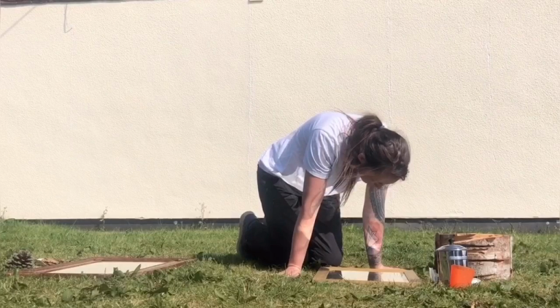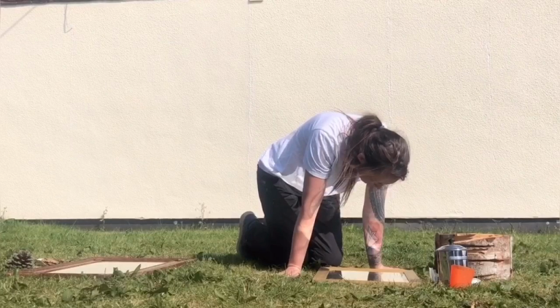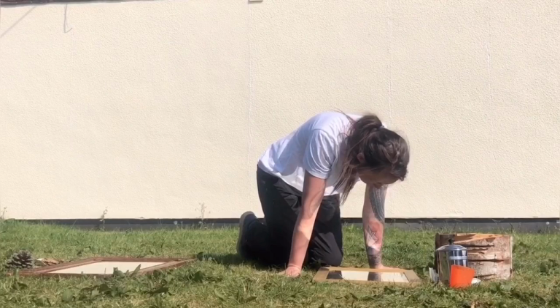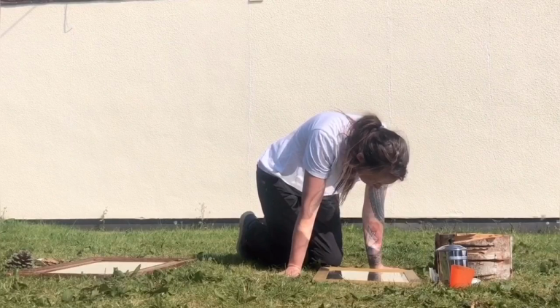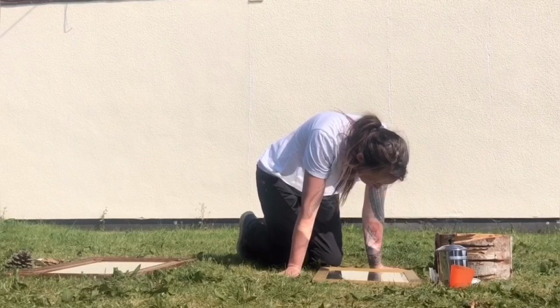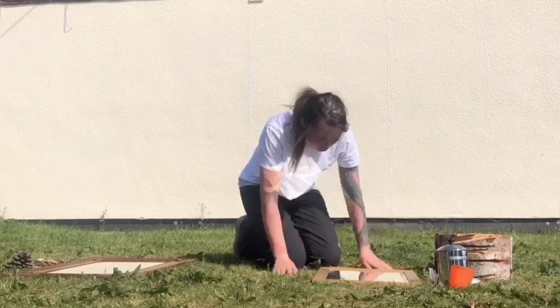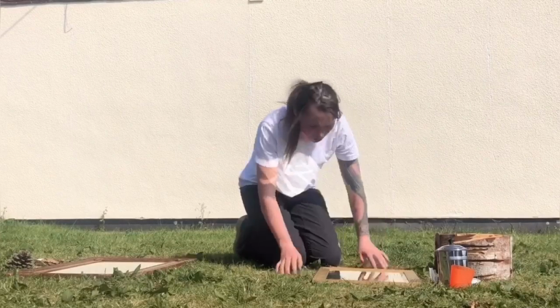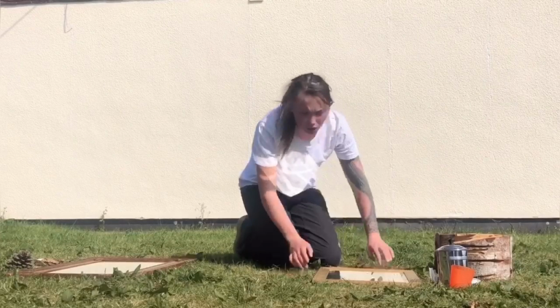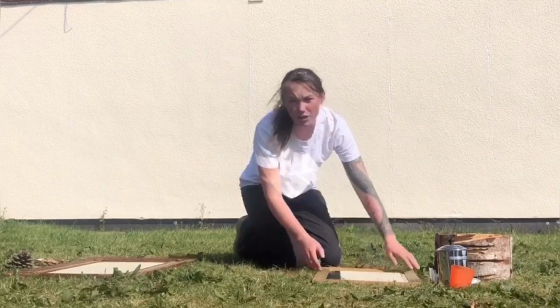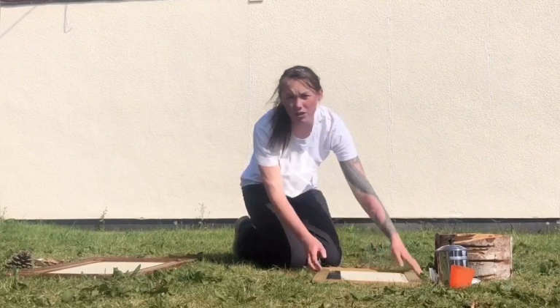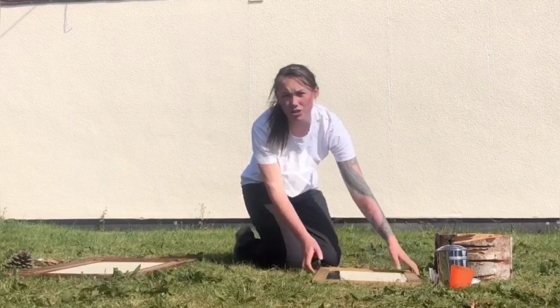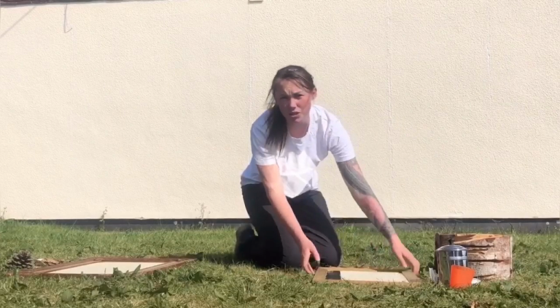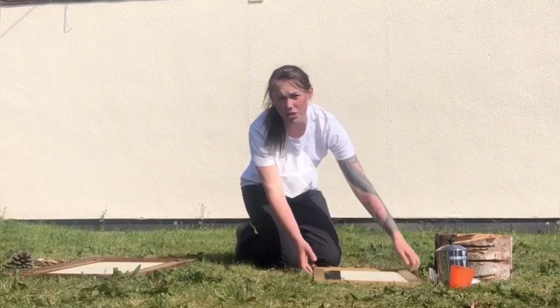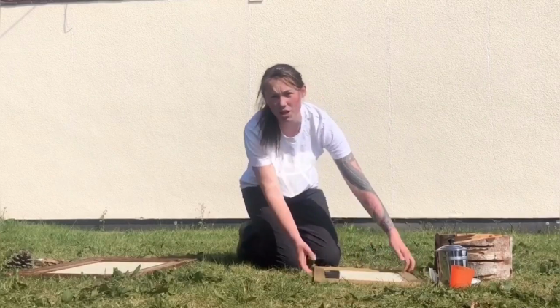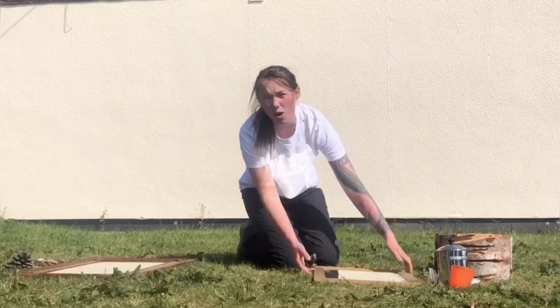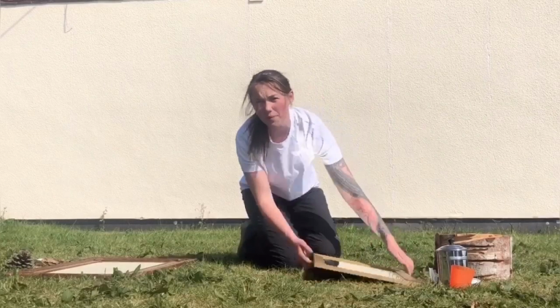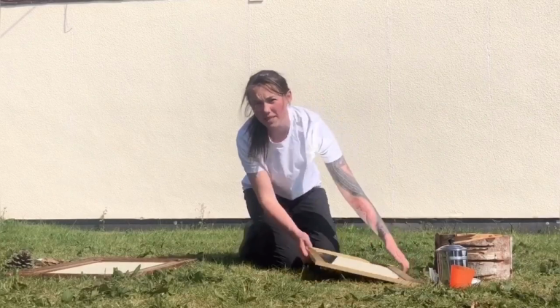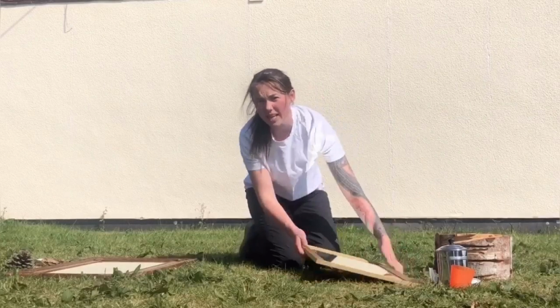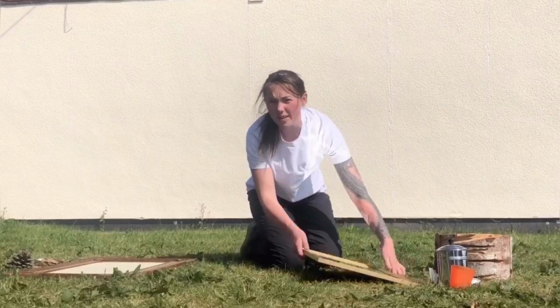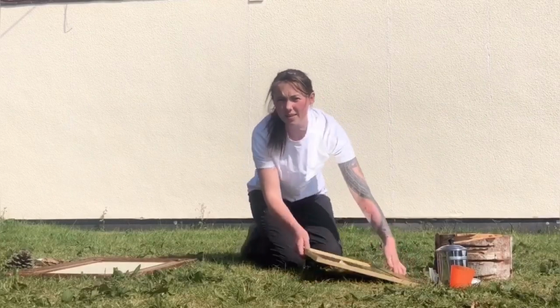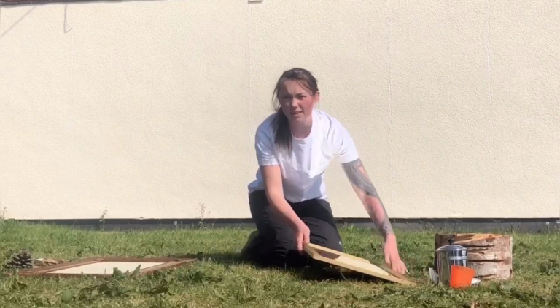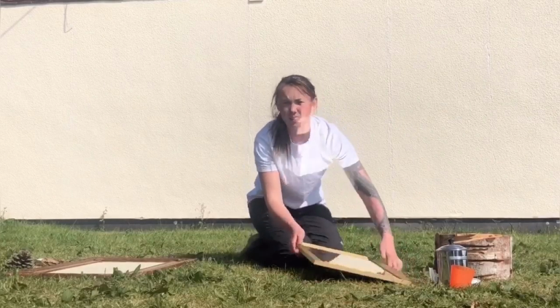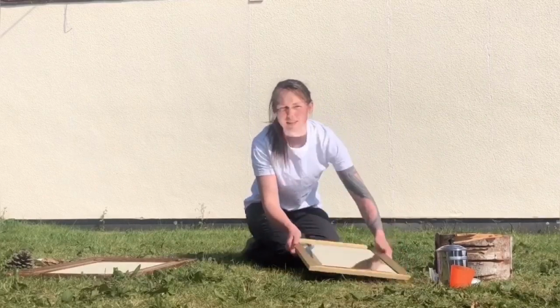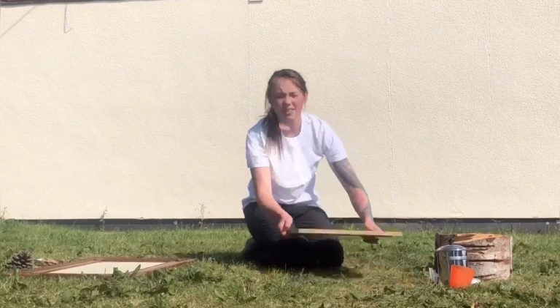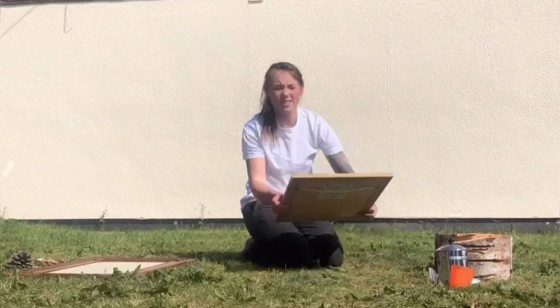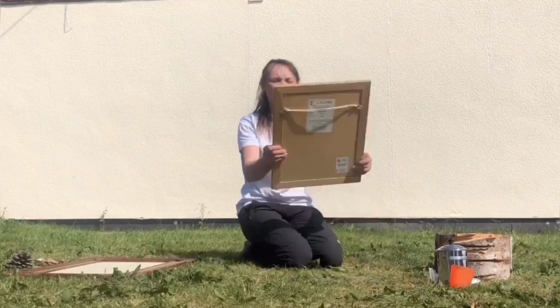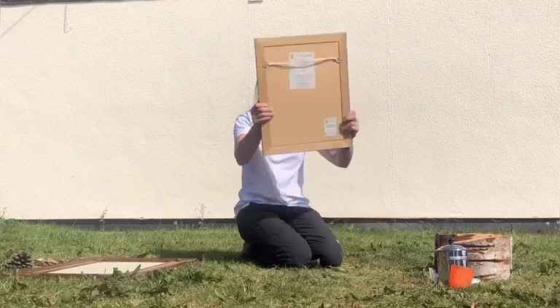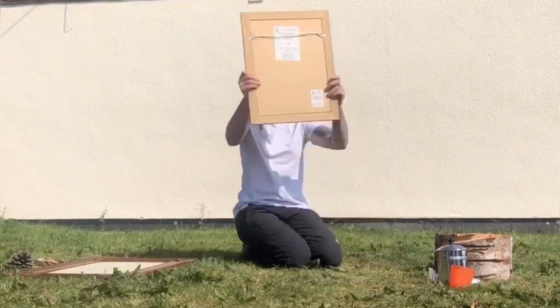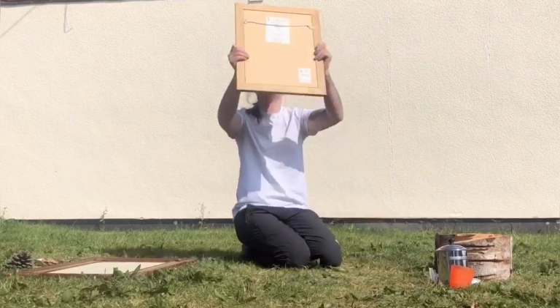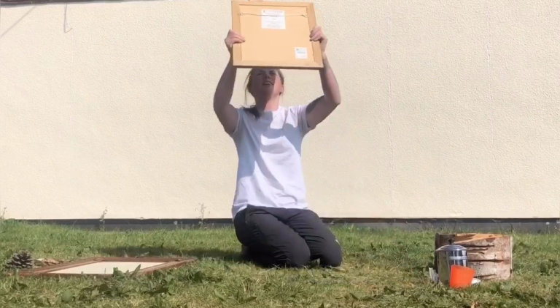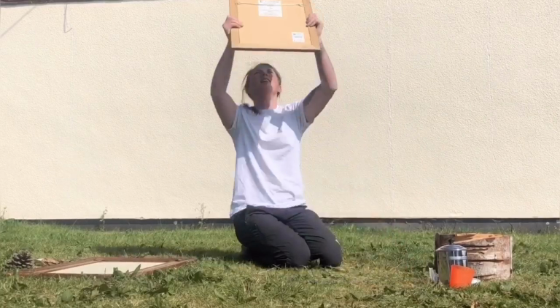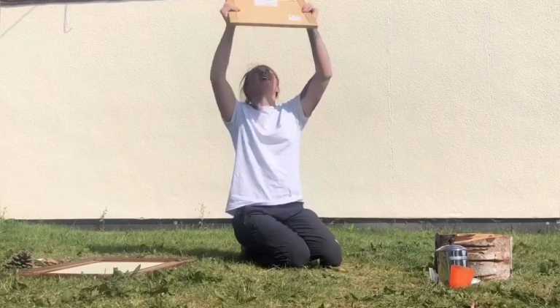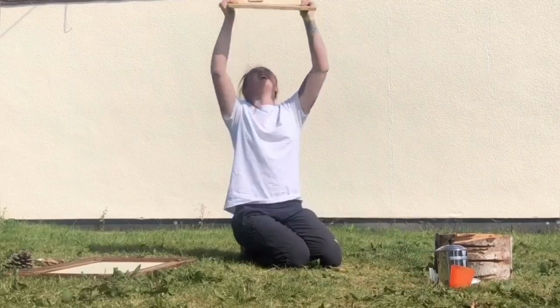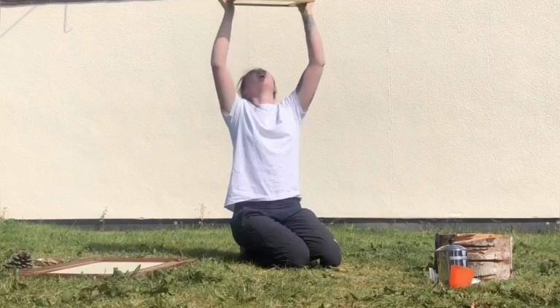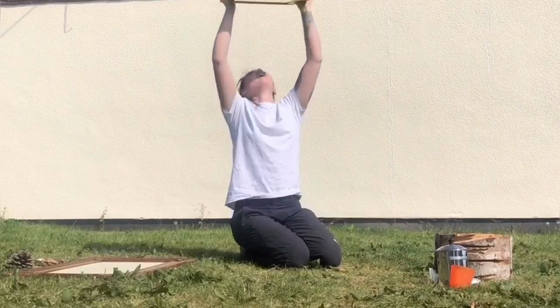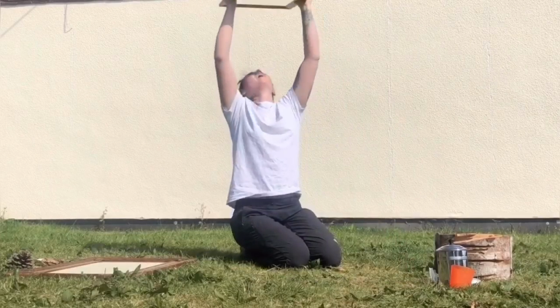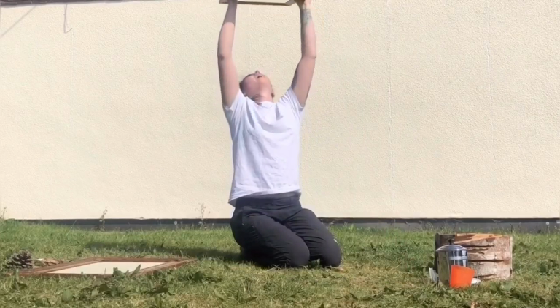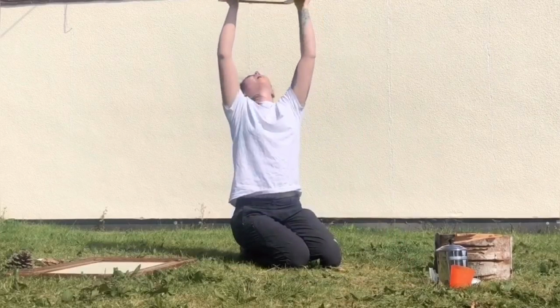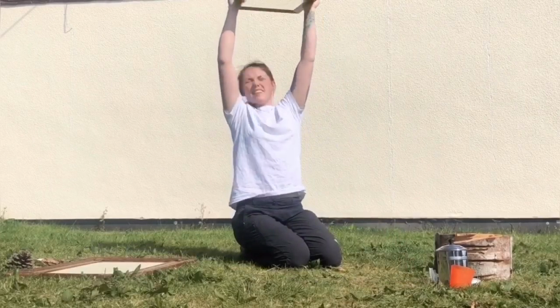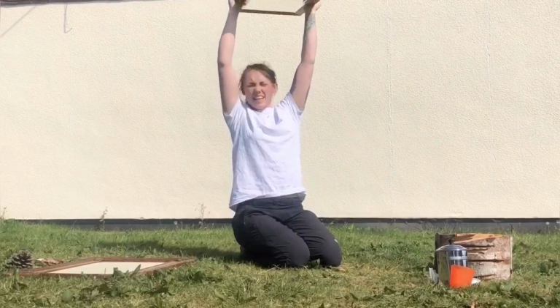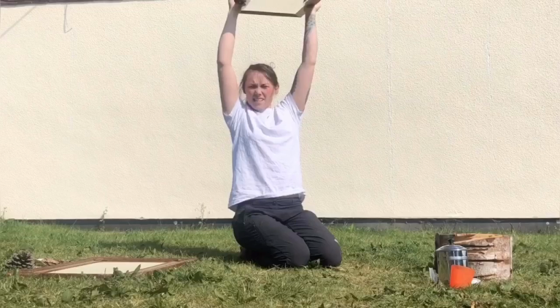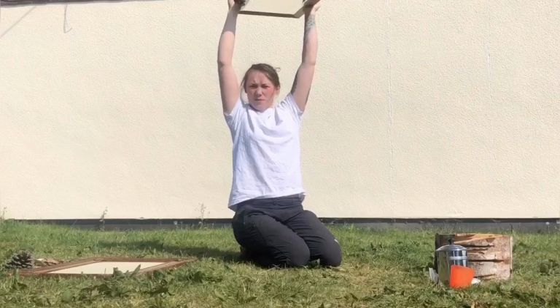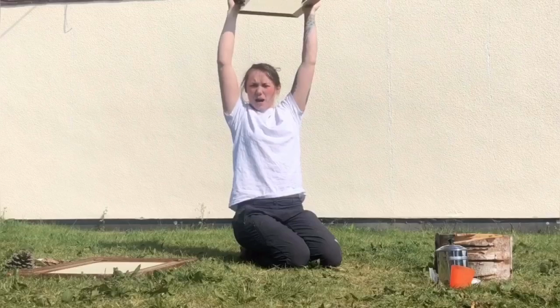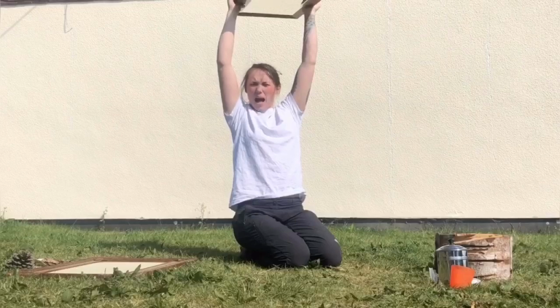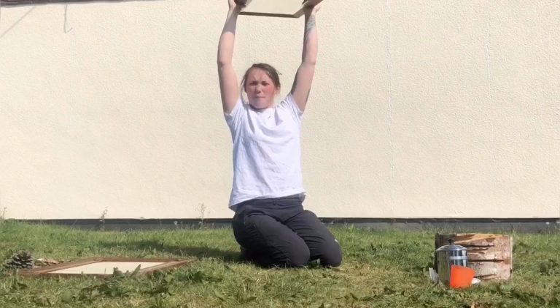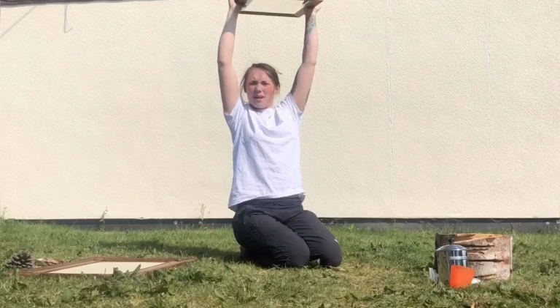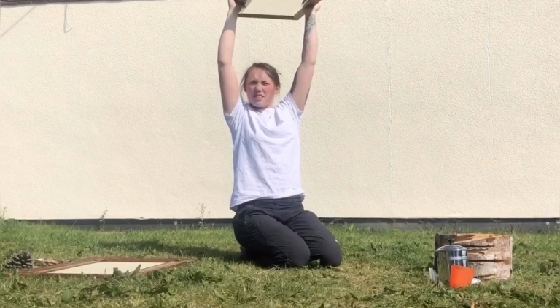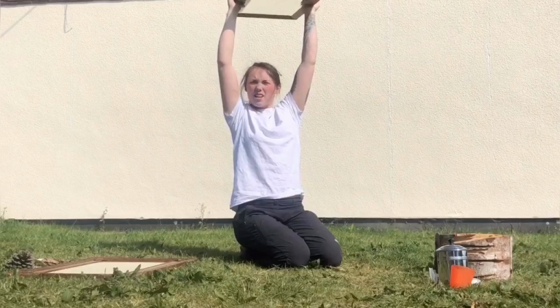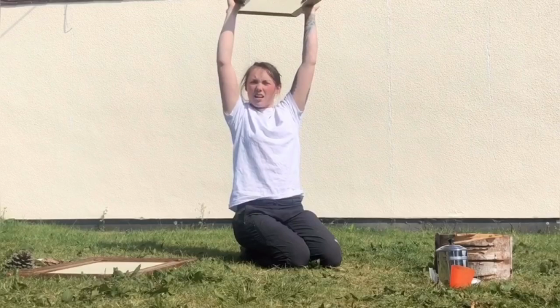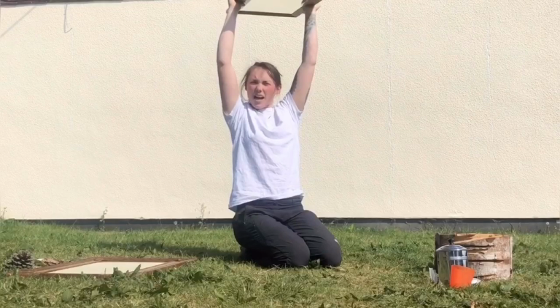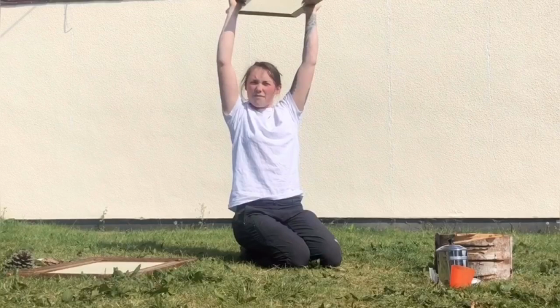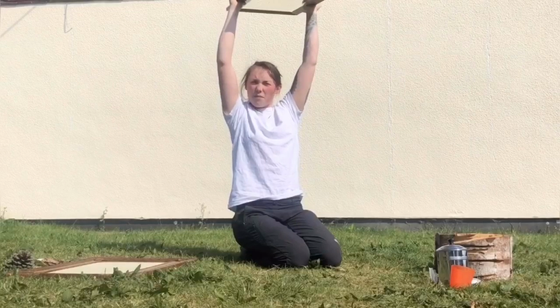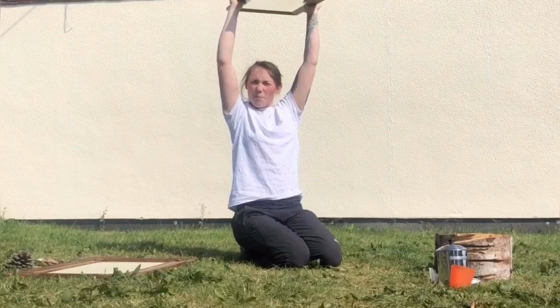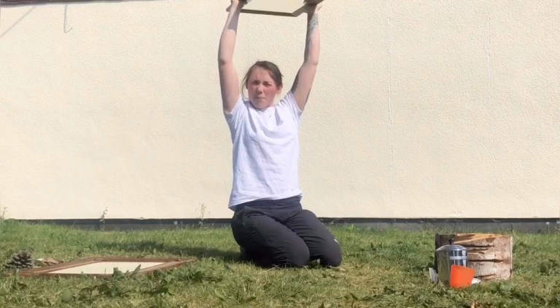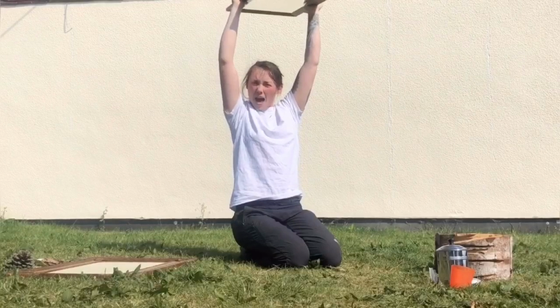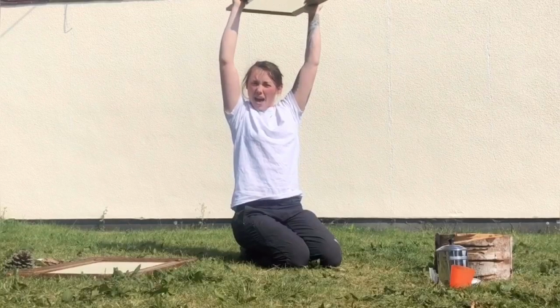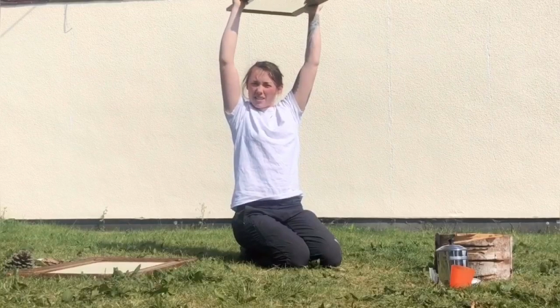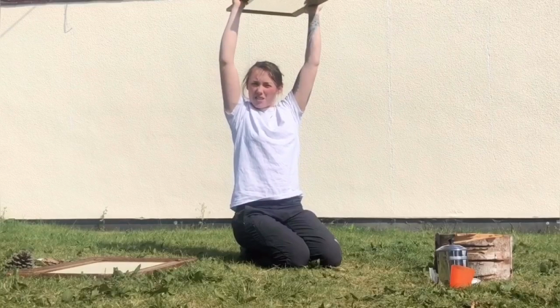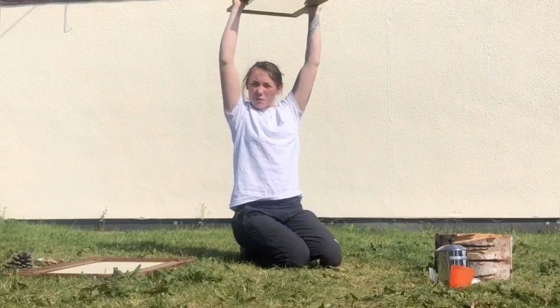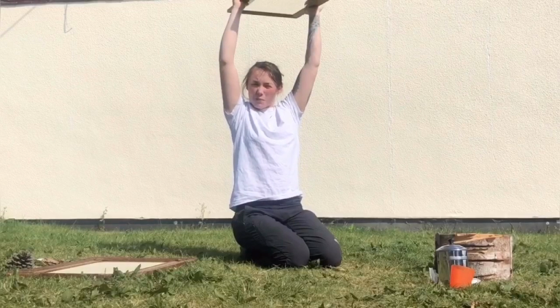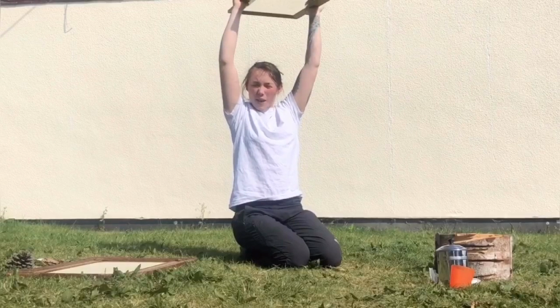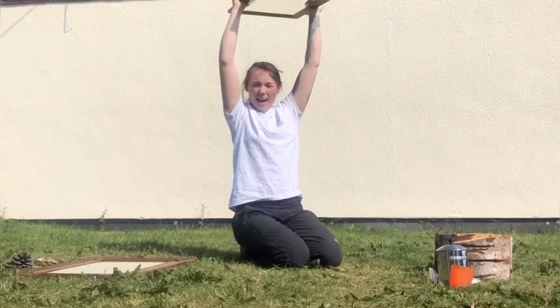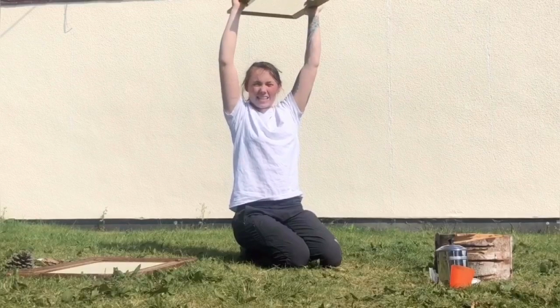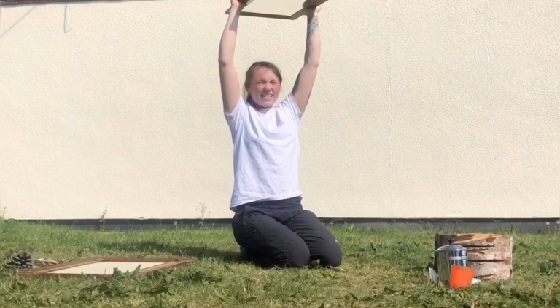Or you could do the opposite — this is what I must look like from a bird's perspective.